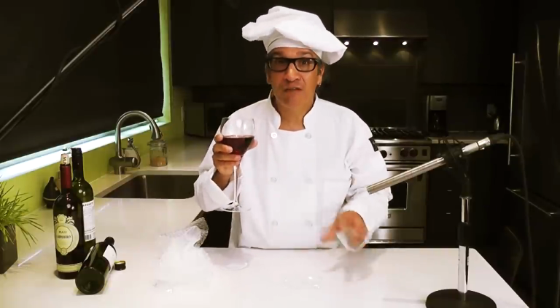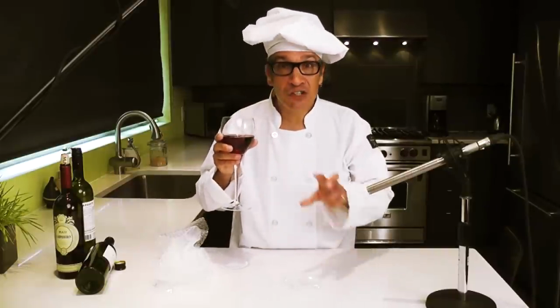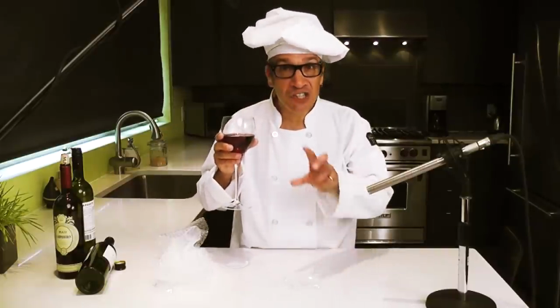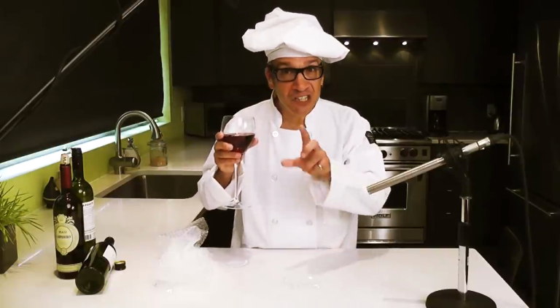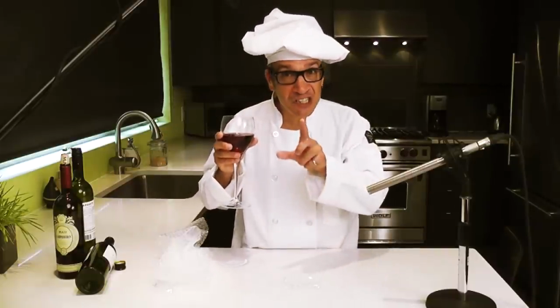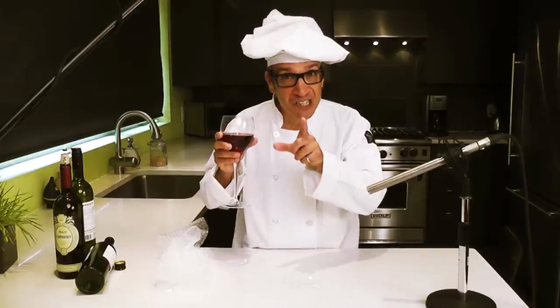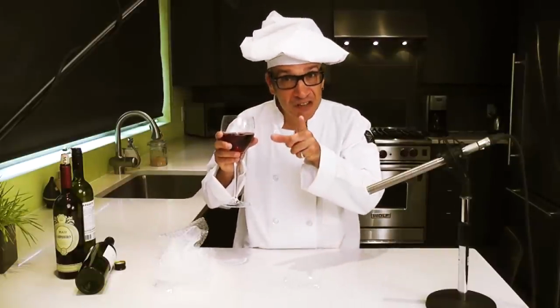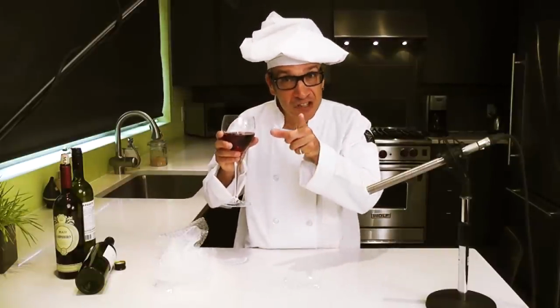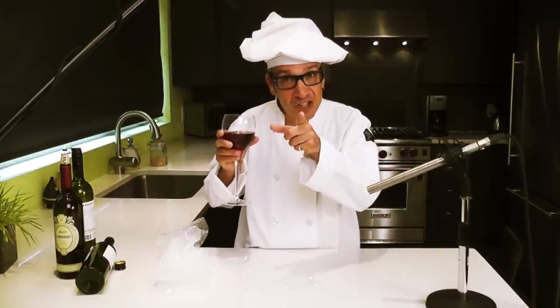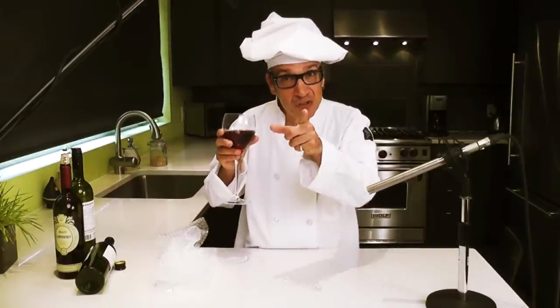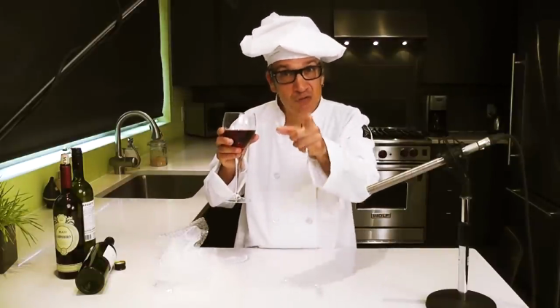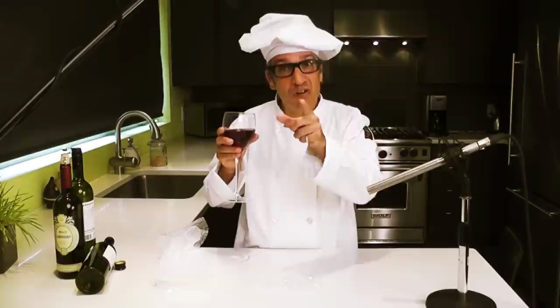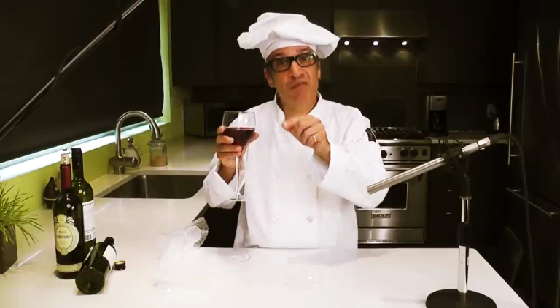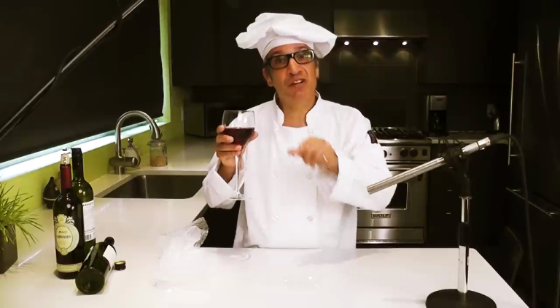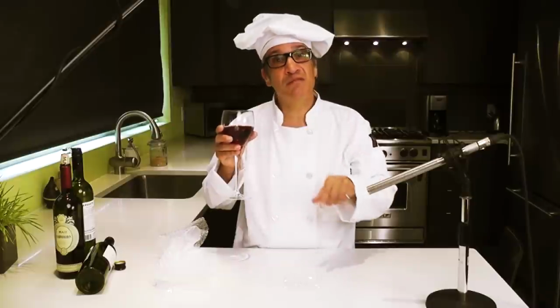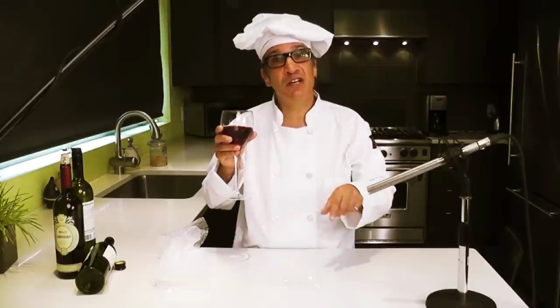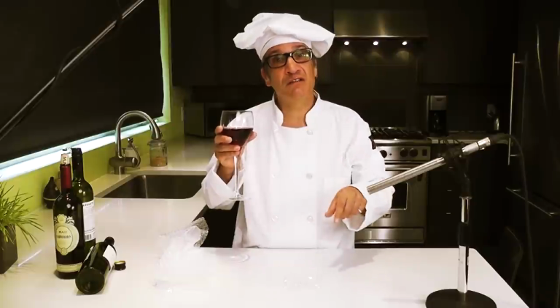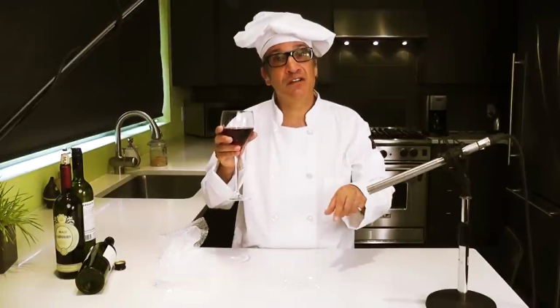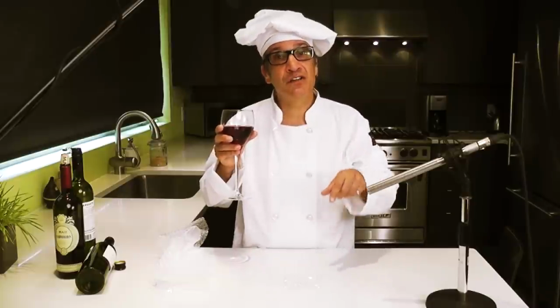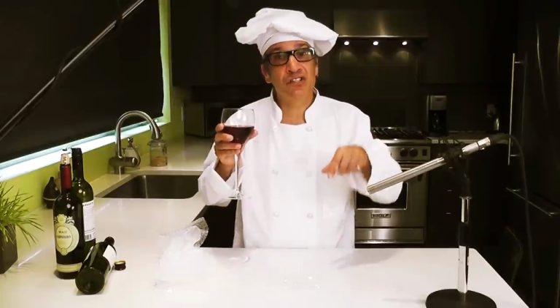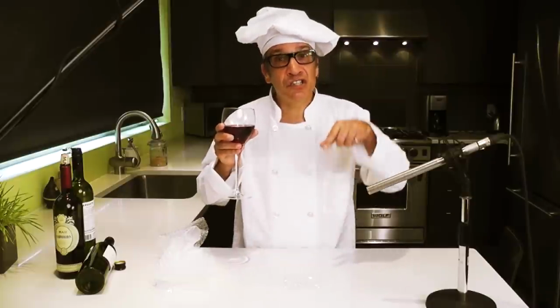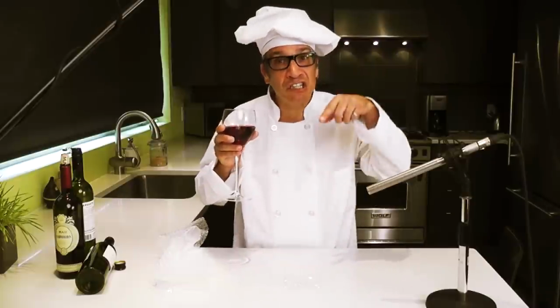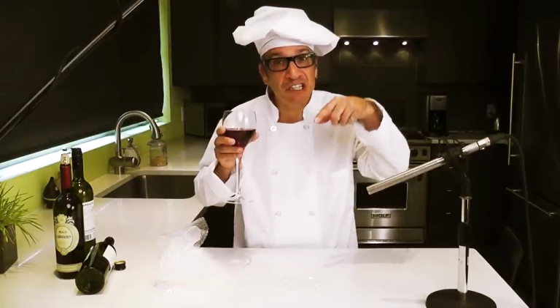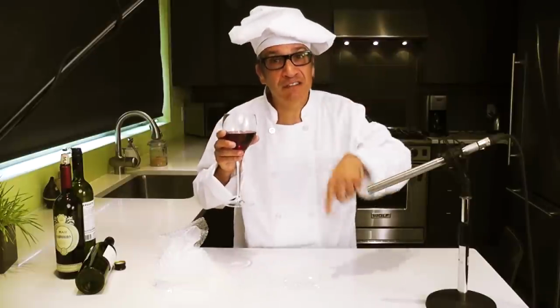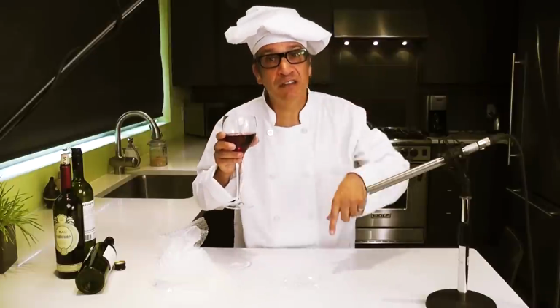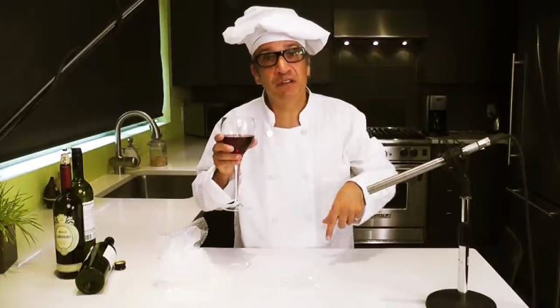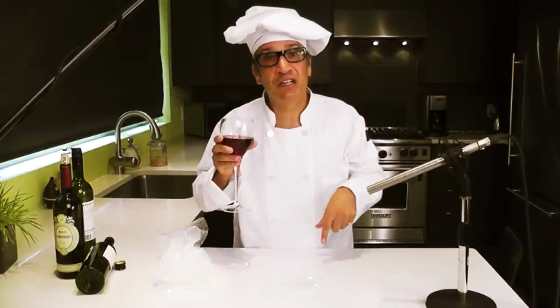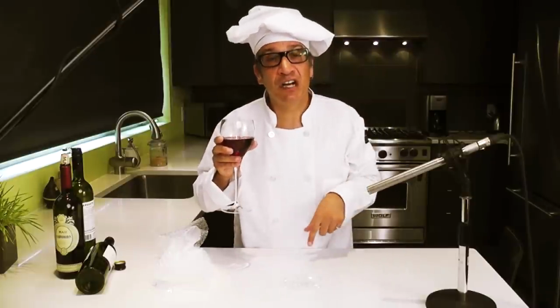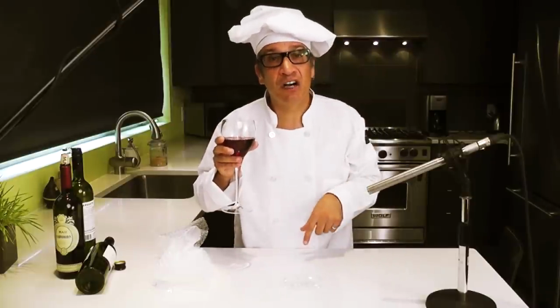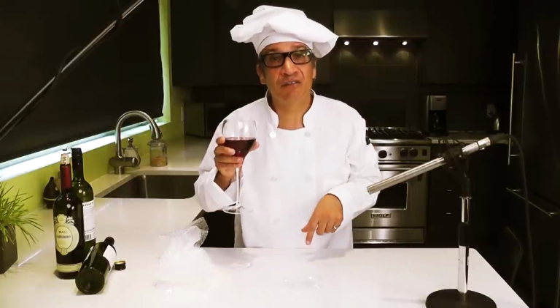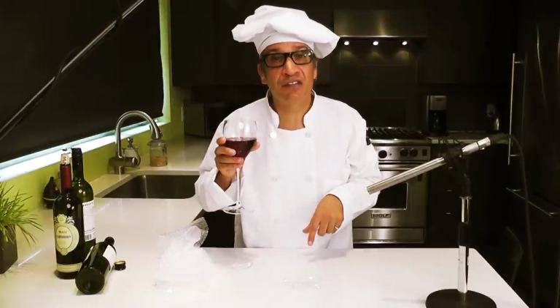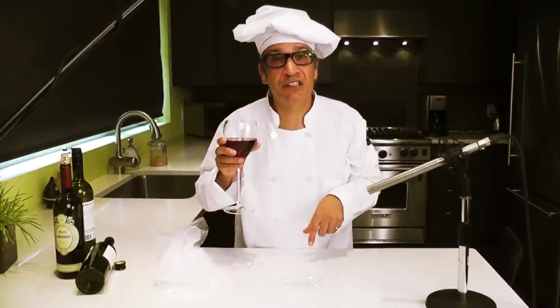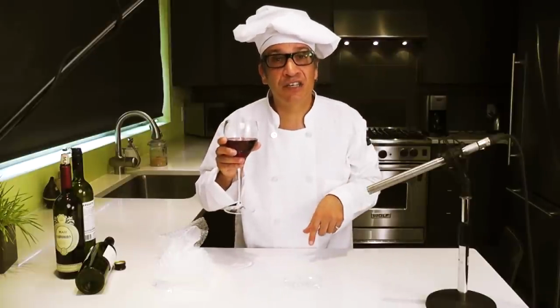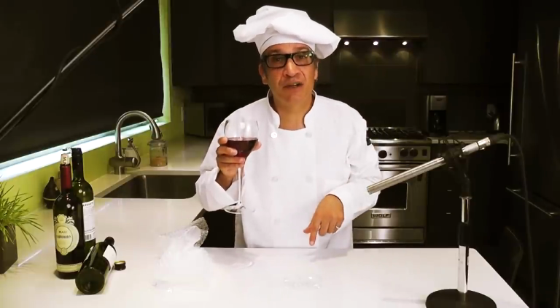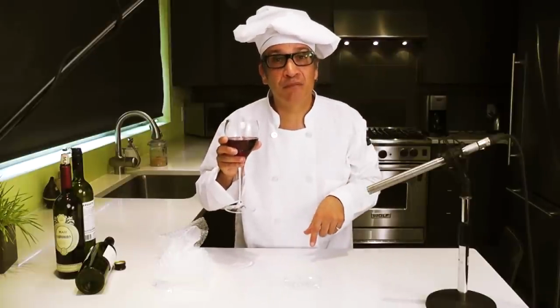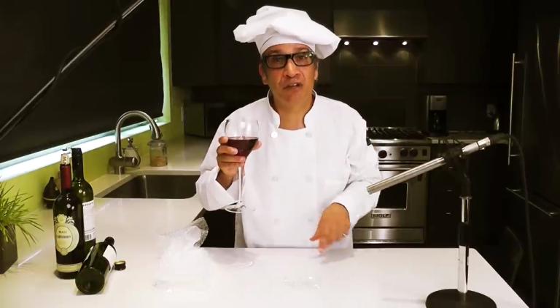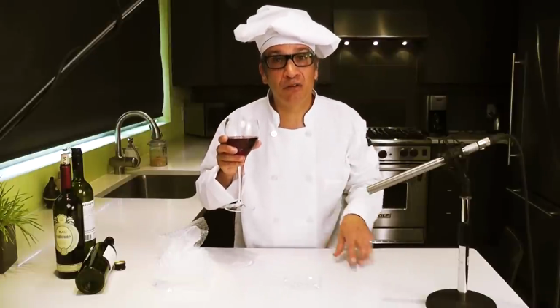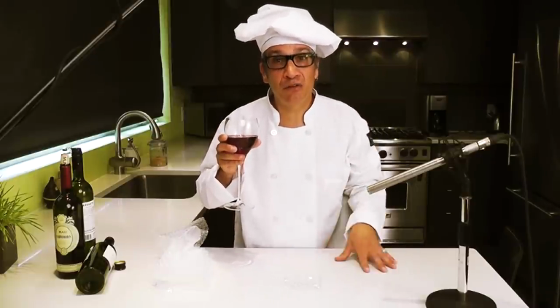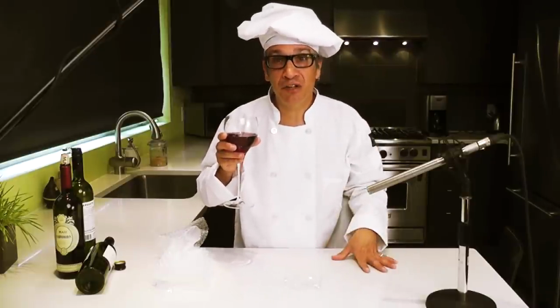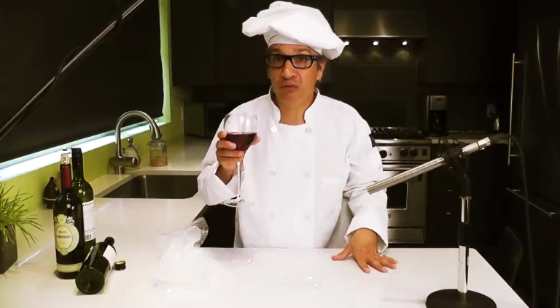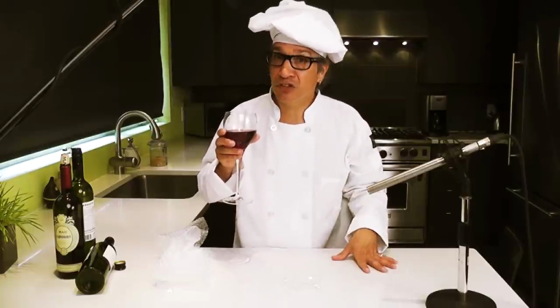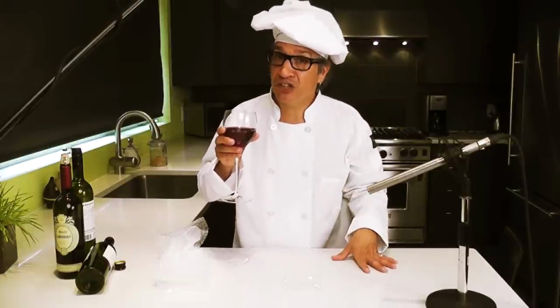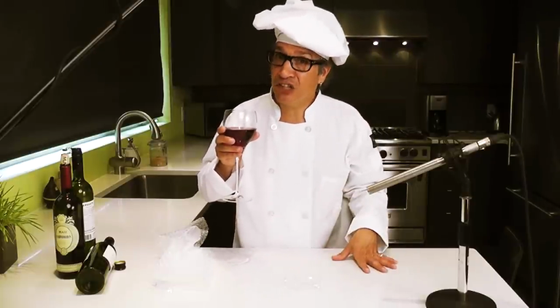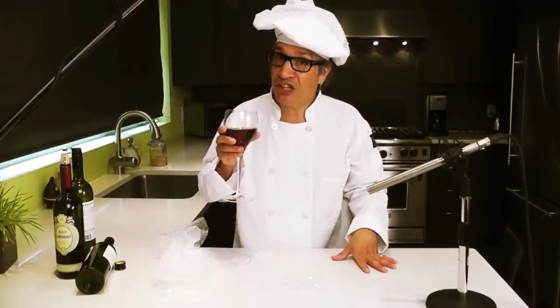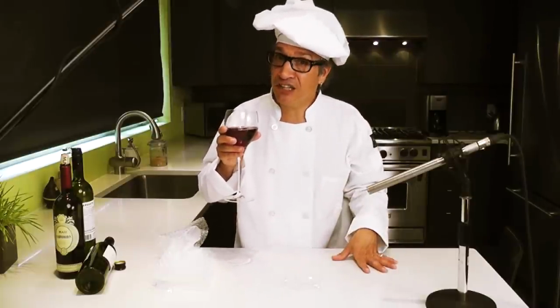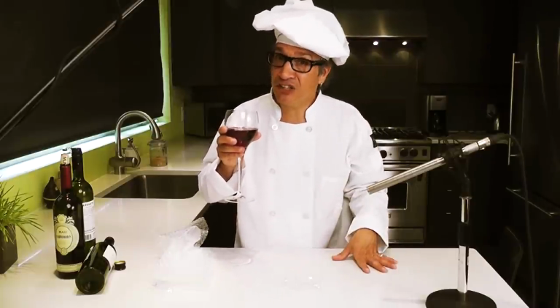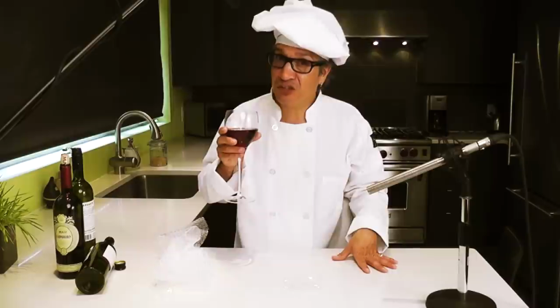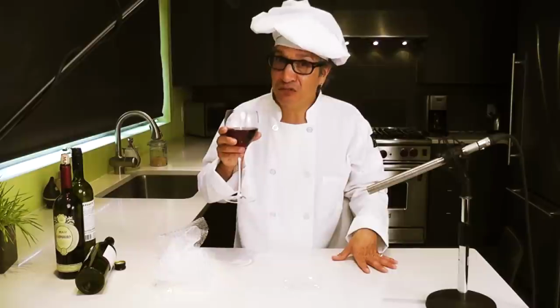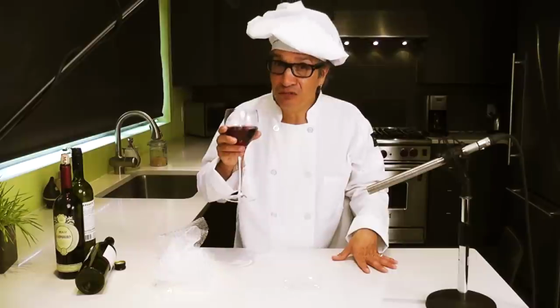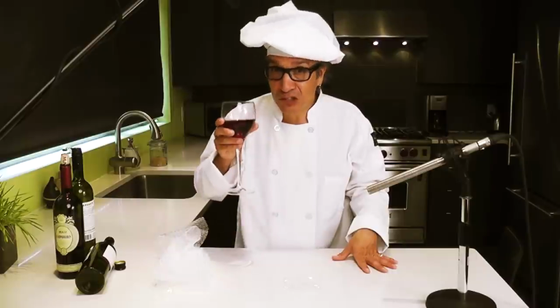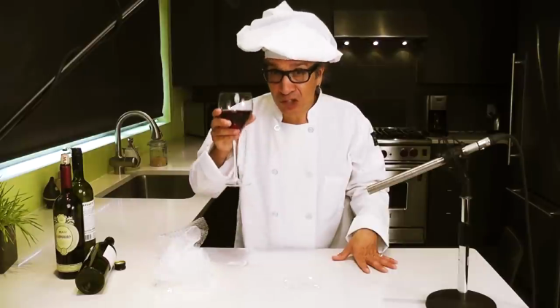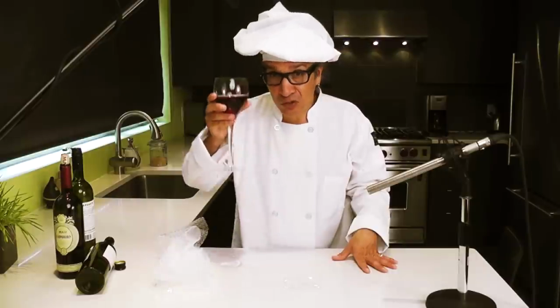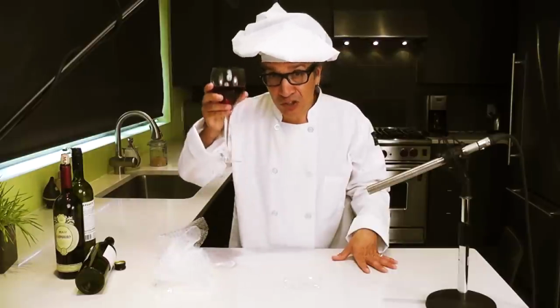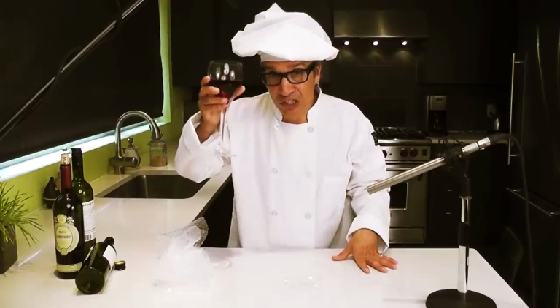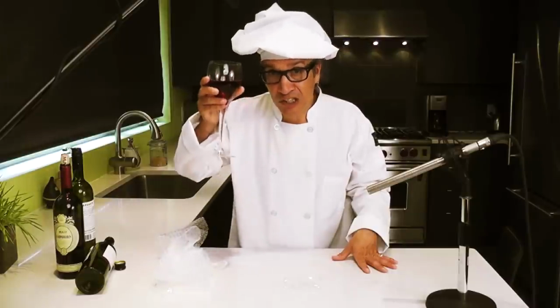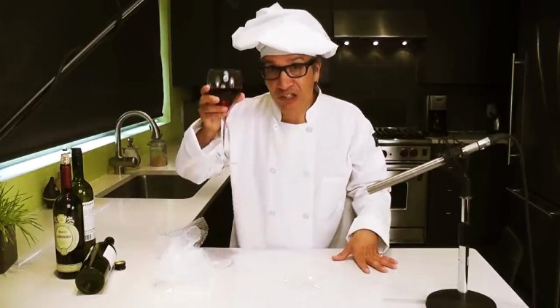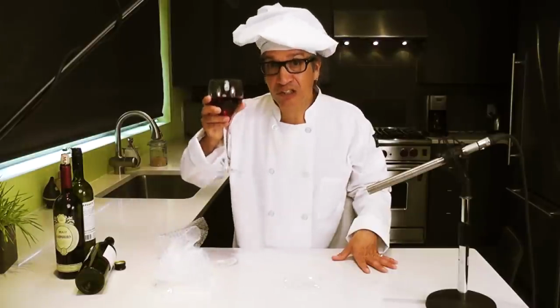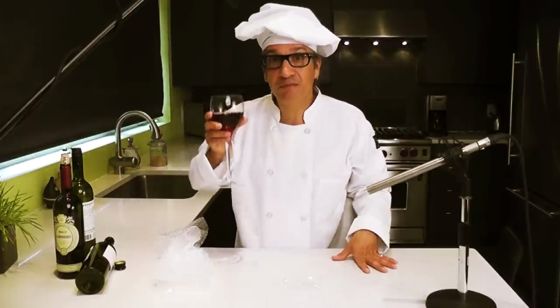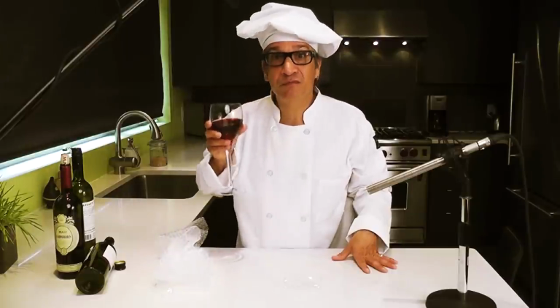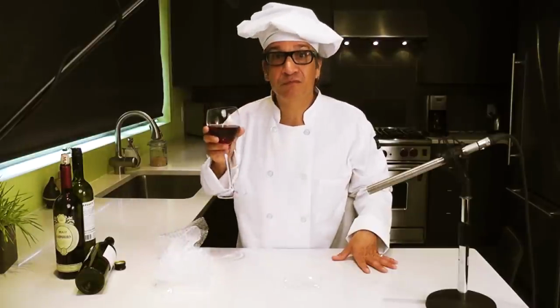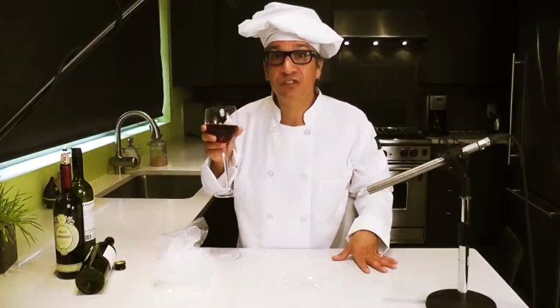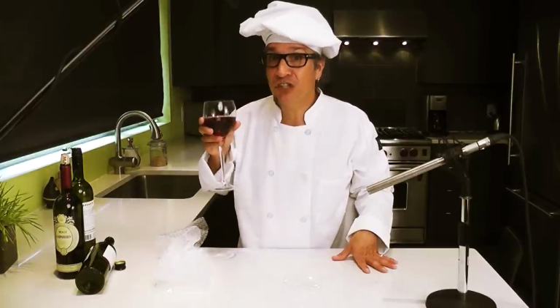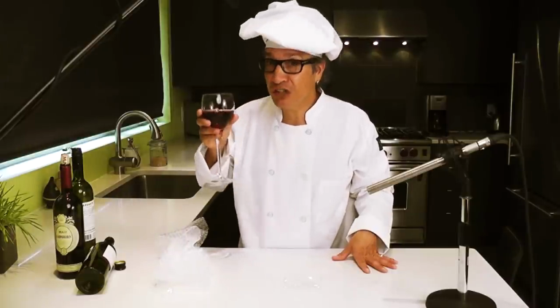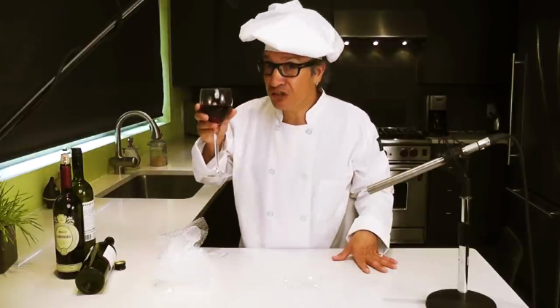If there are any sounds you want me to make for you, just leave them in the comments down below and we'll see you again soon in the noisy kitchen. Cheers!